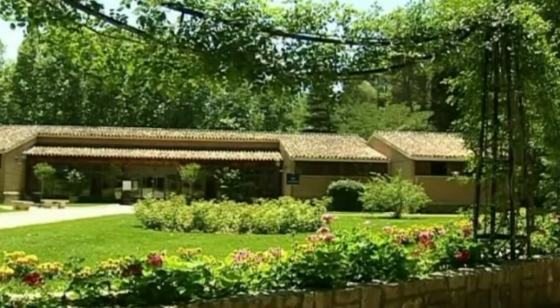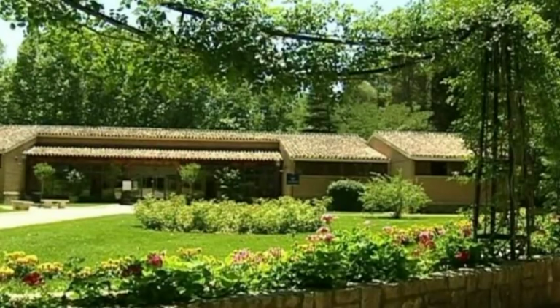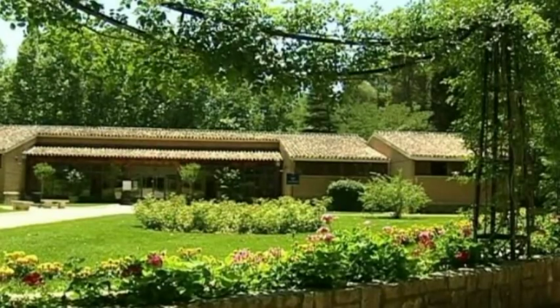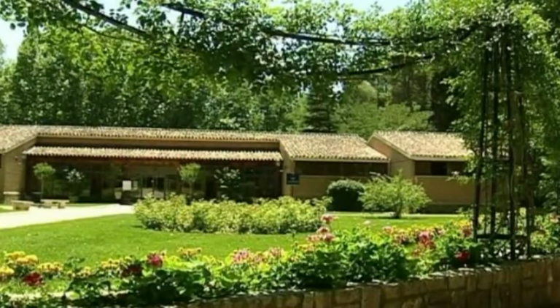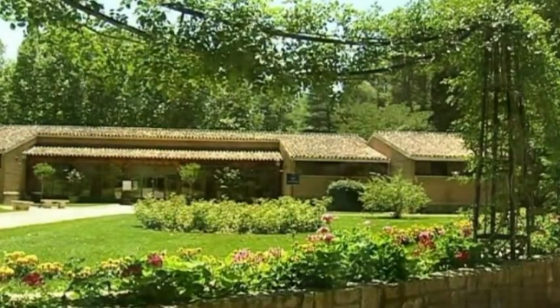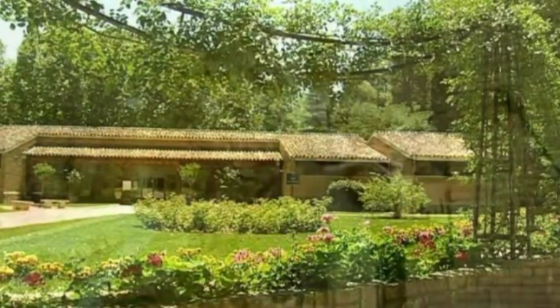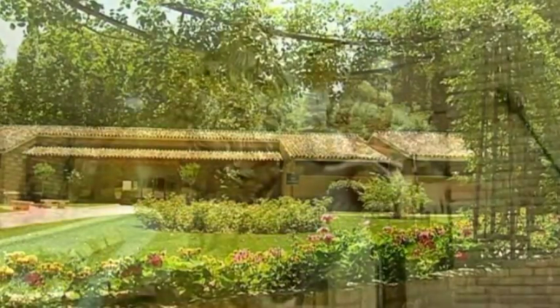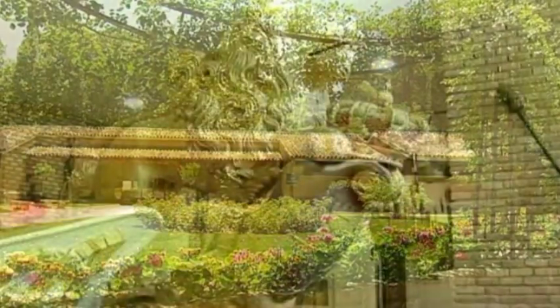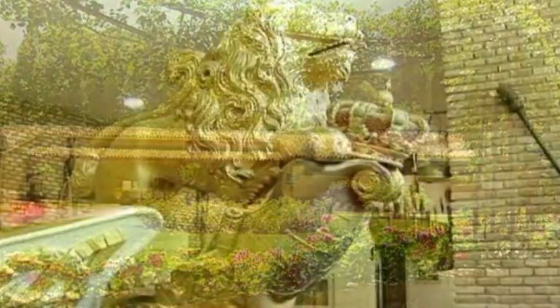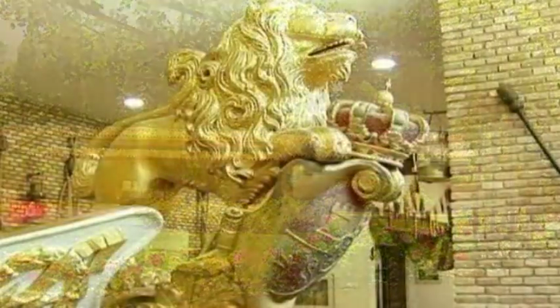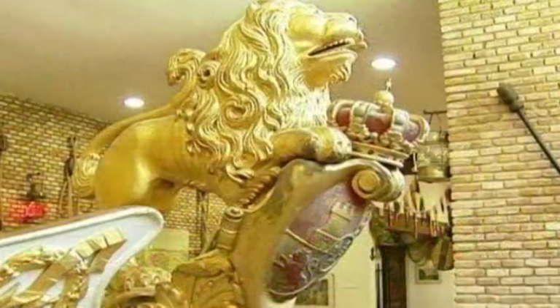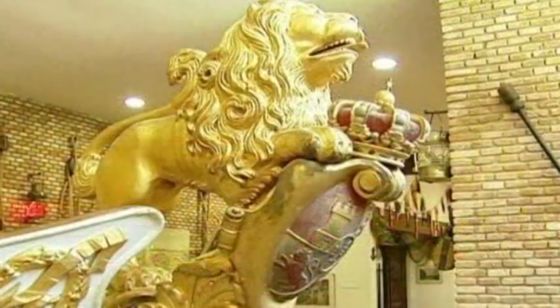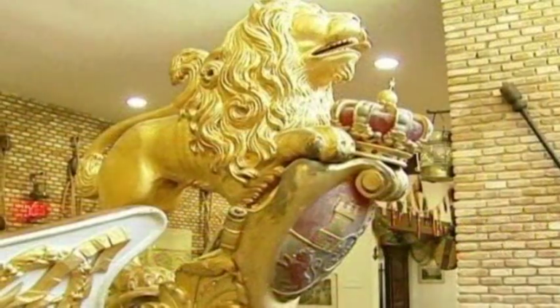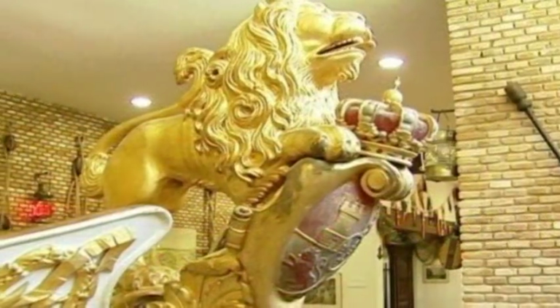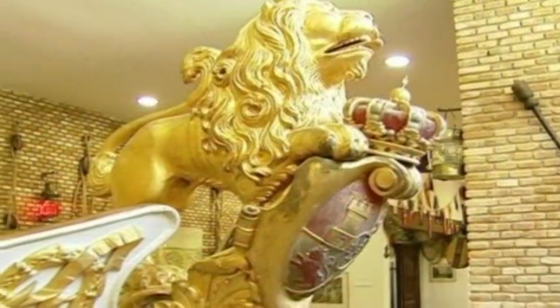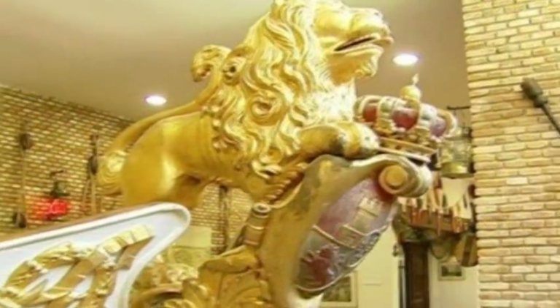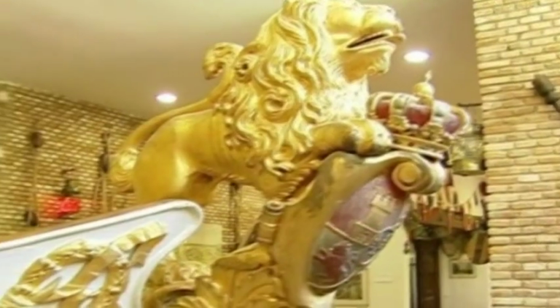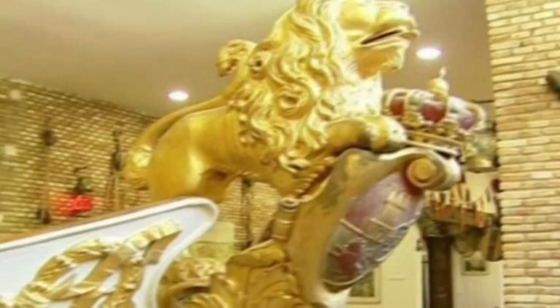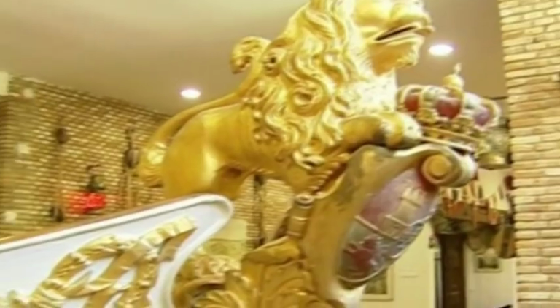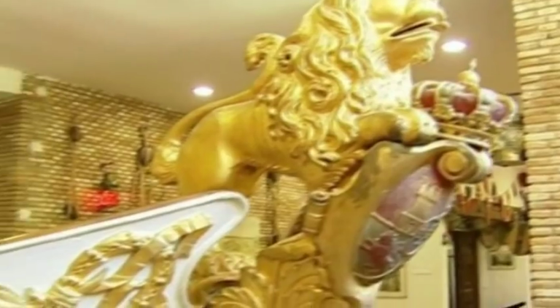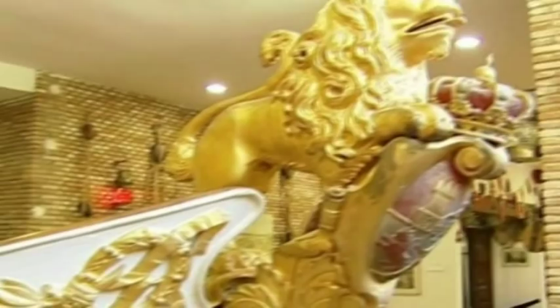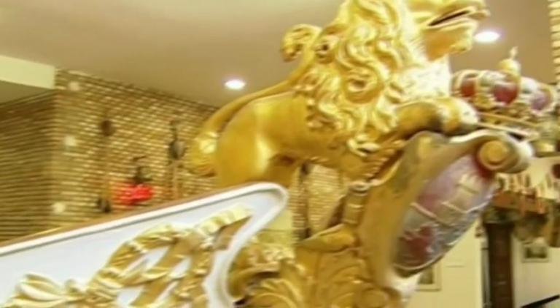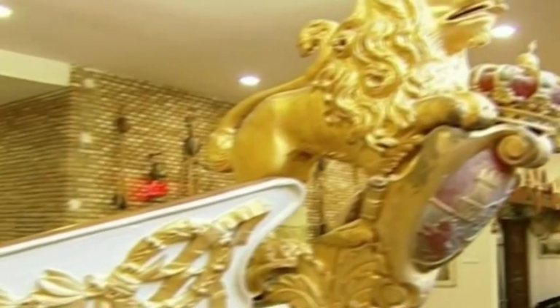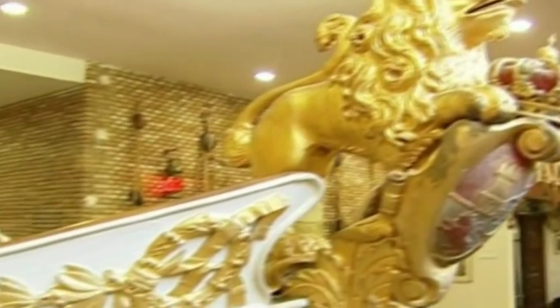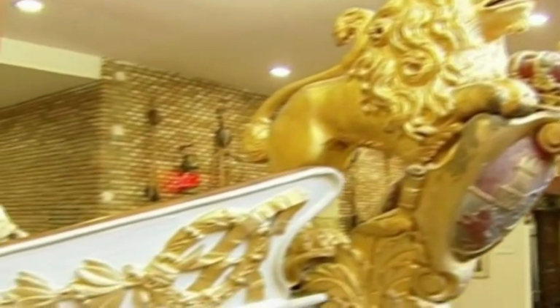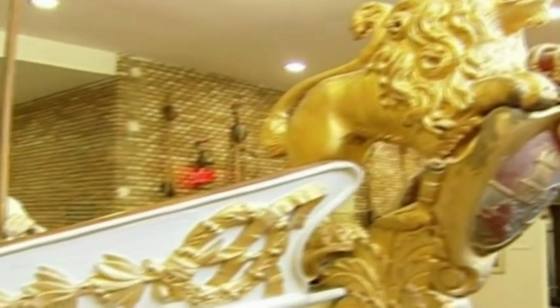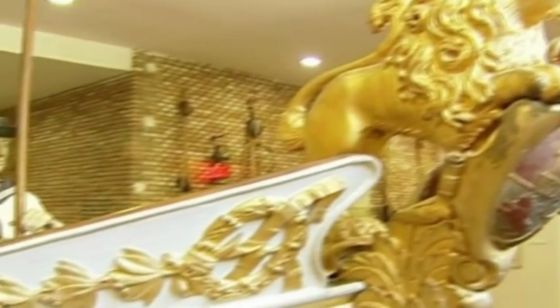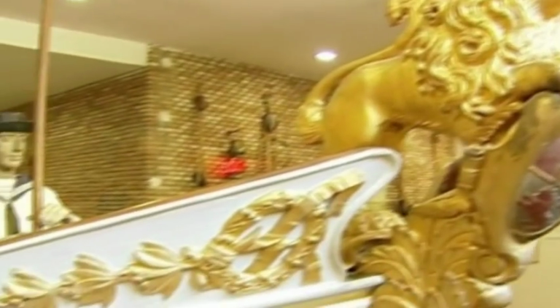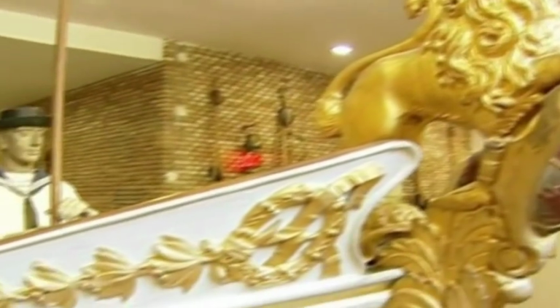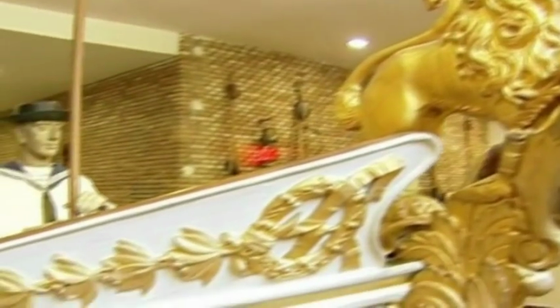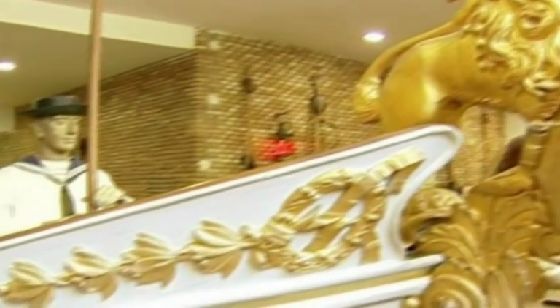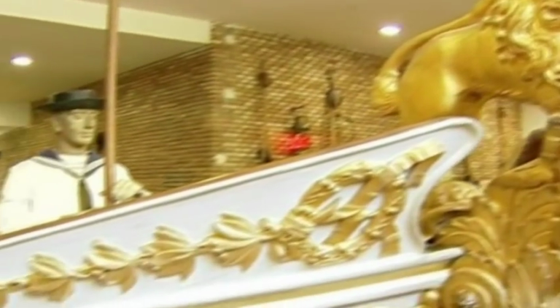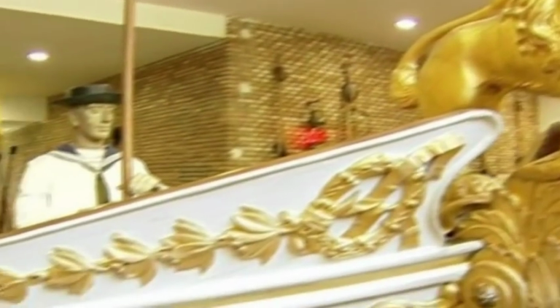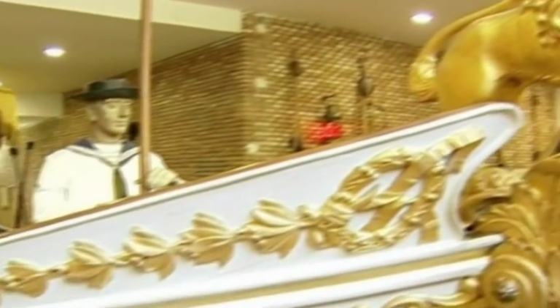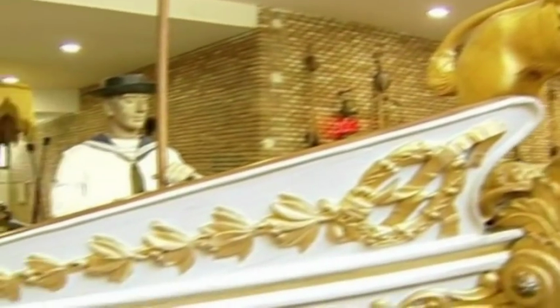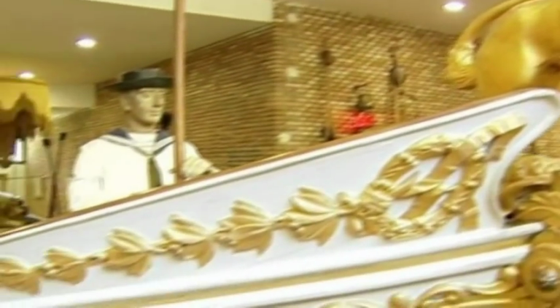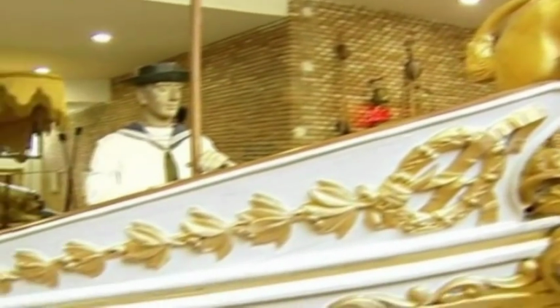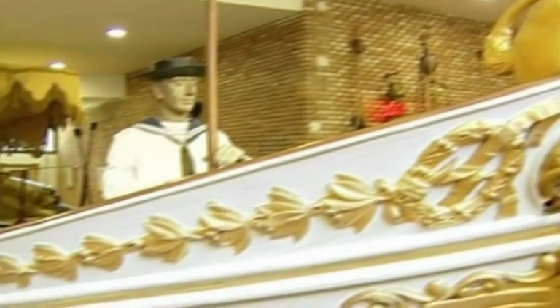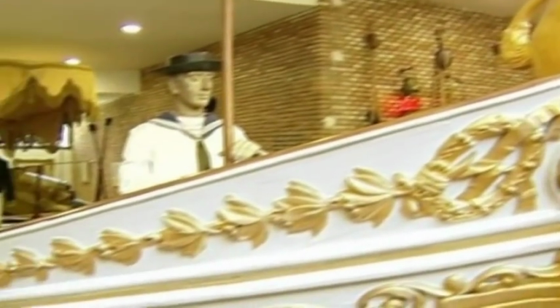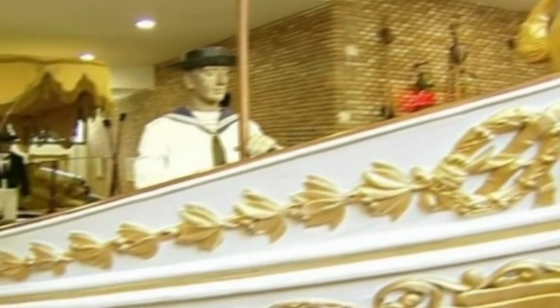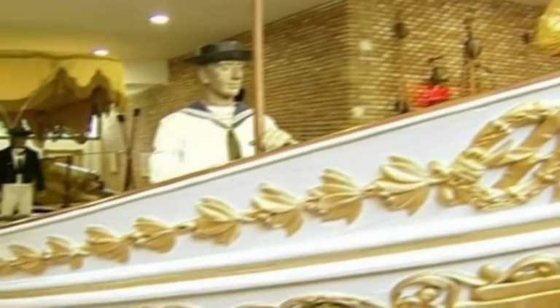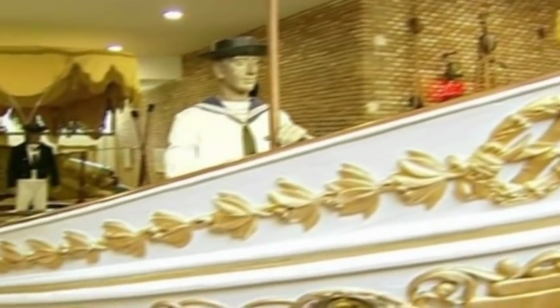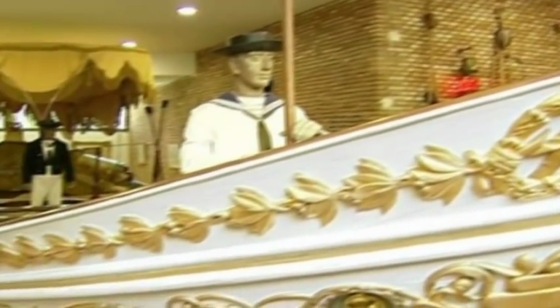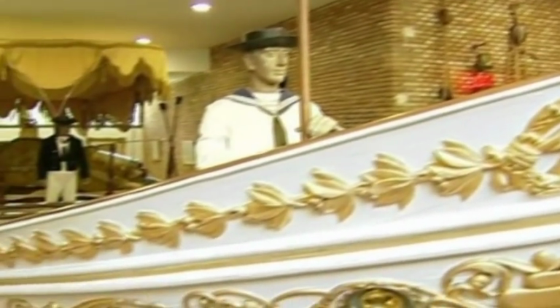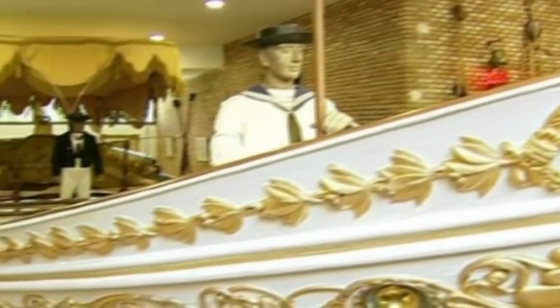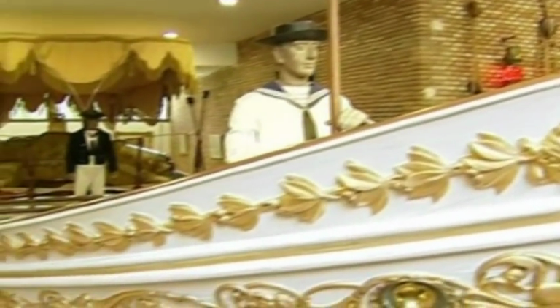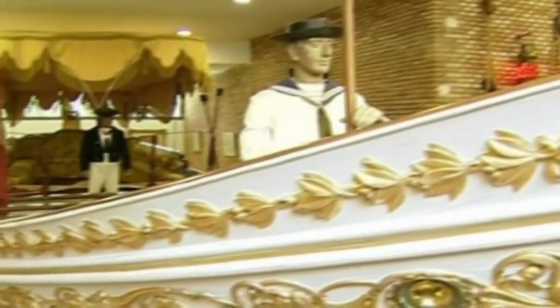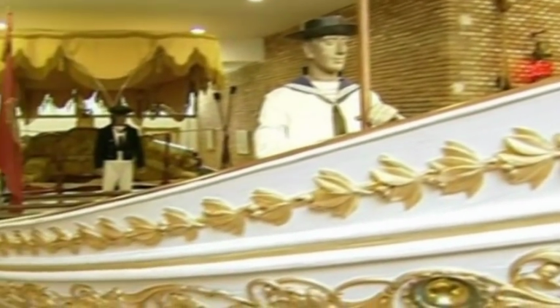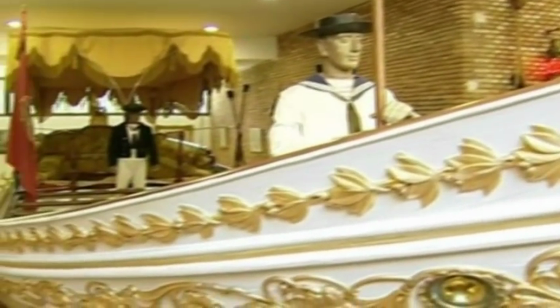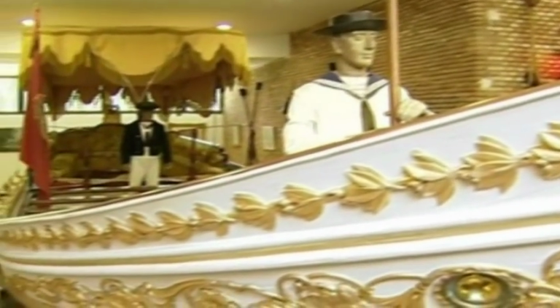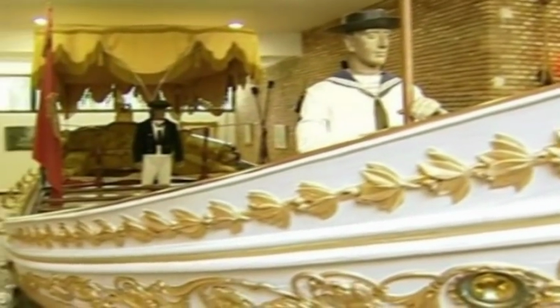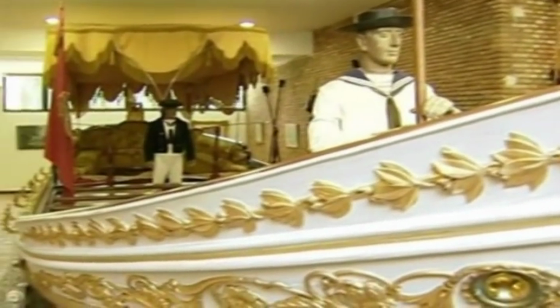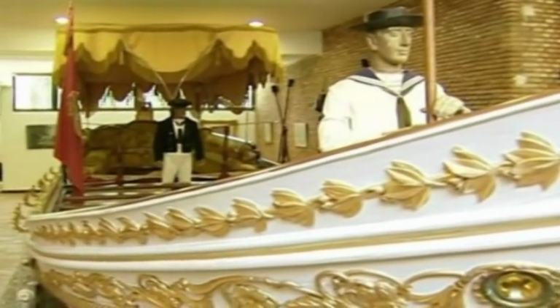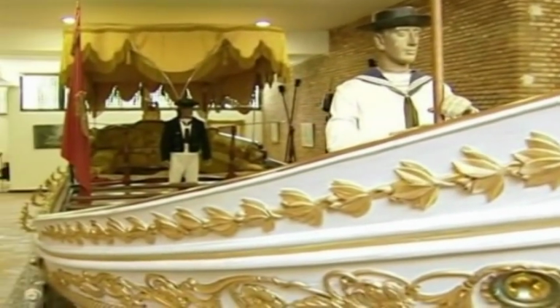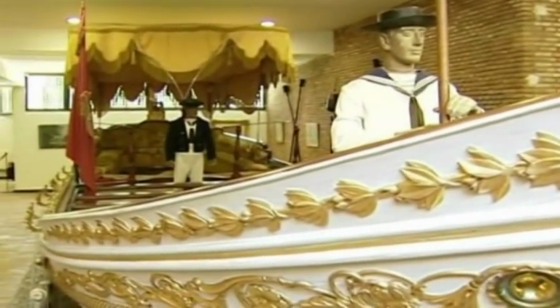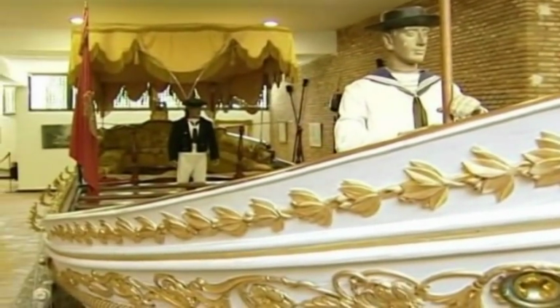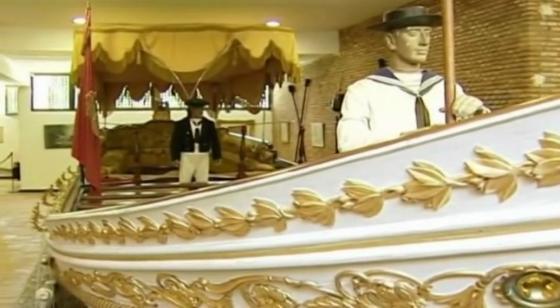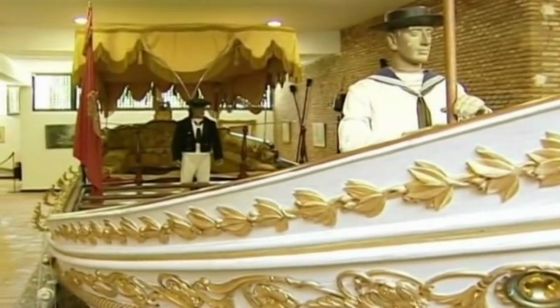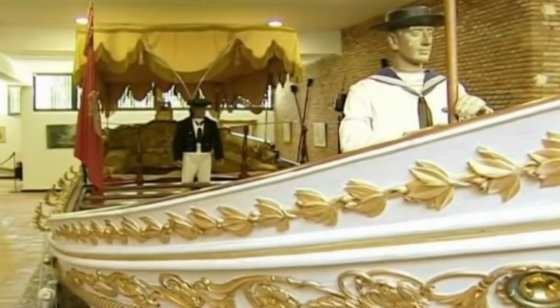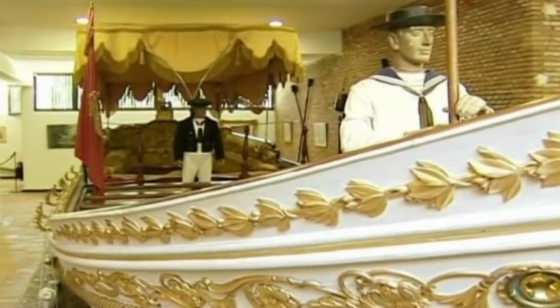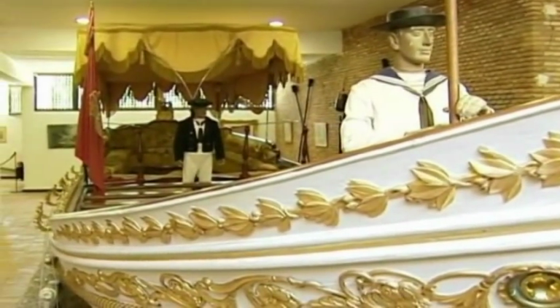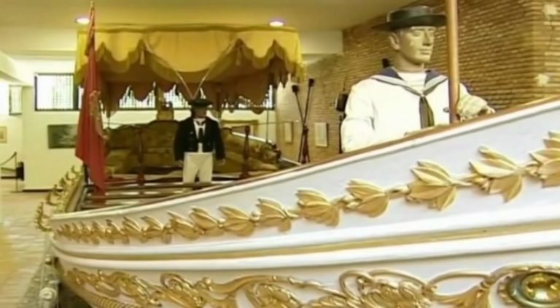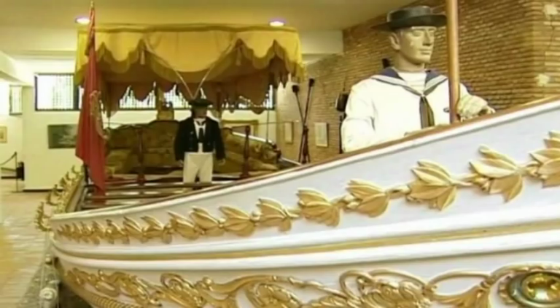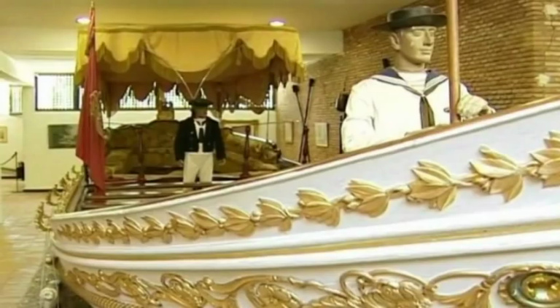The Falúas Museum contains all the different types of boats and other watercraft the monarchs and their court used to travel the Tajo.